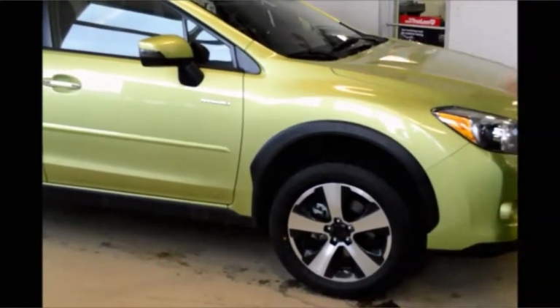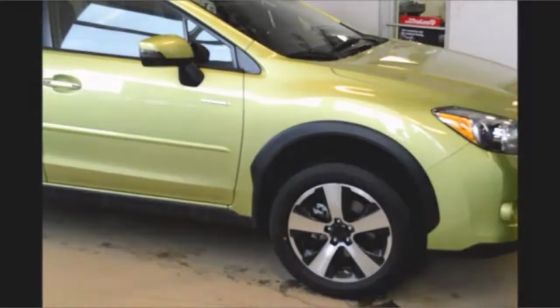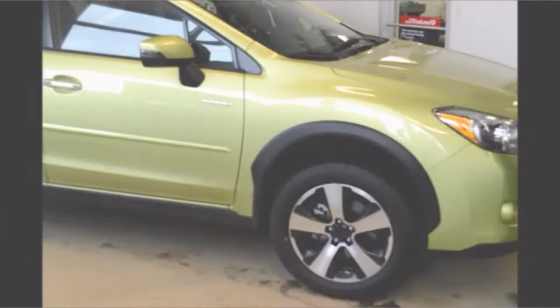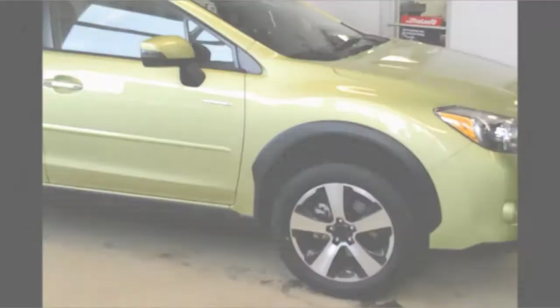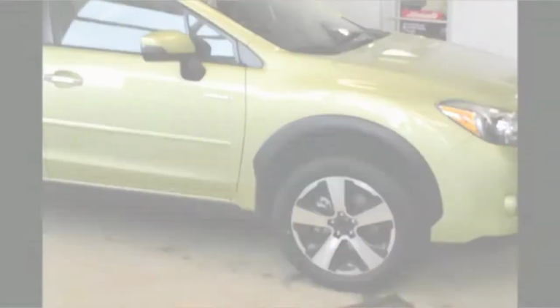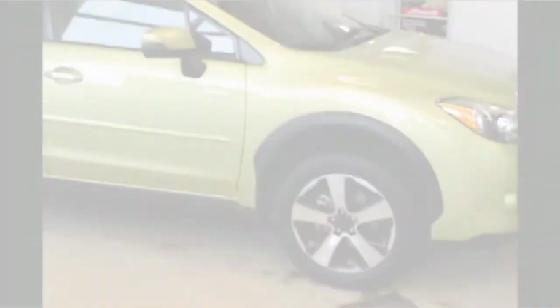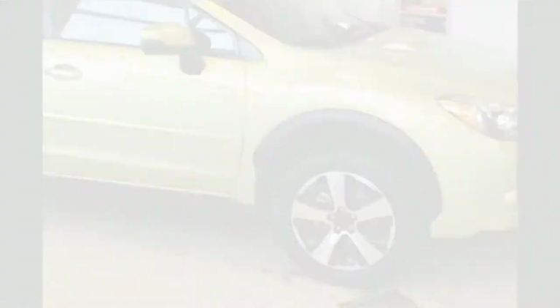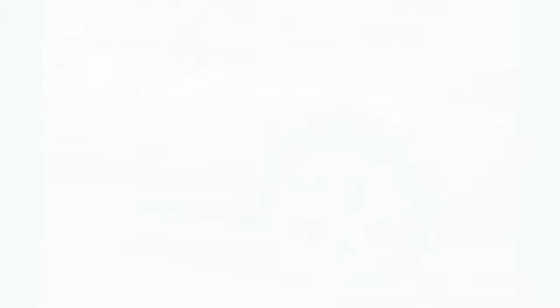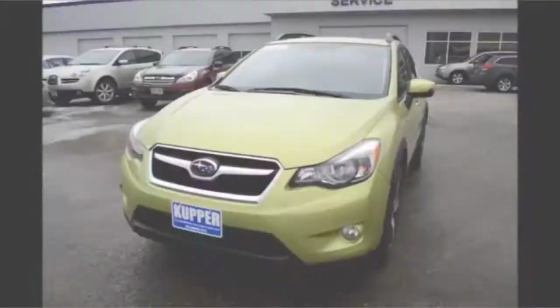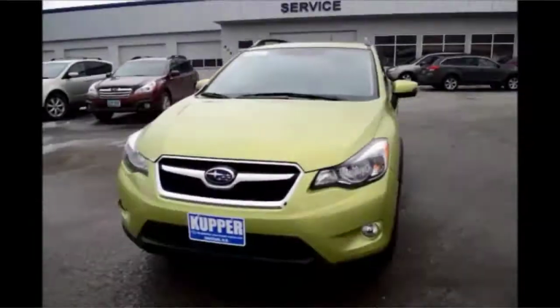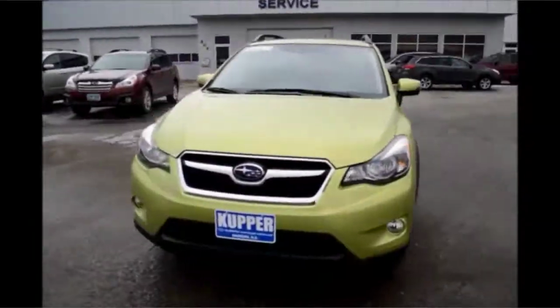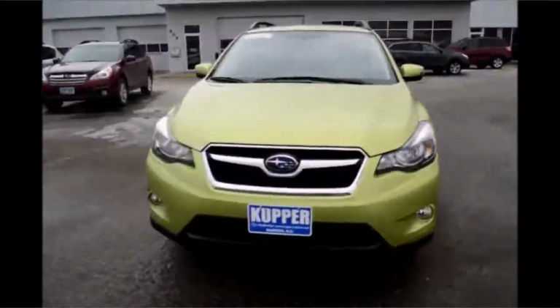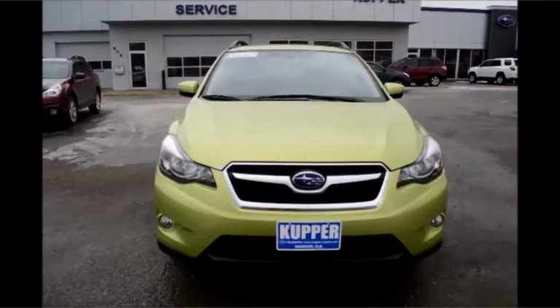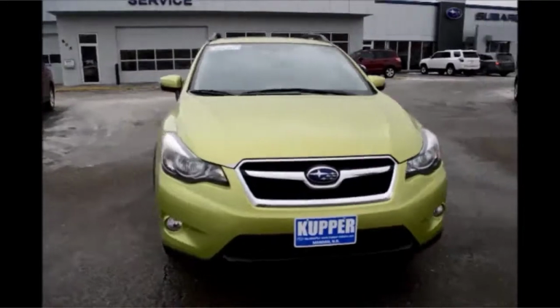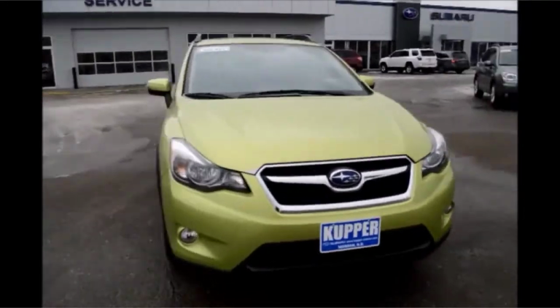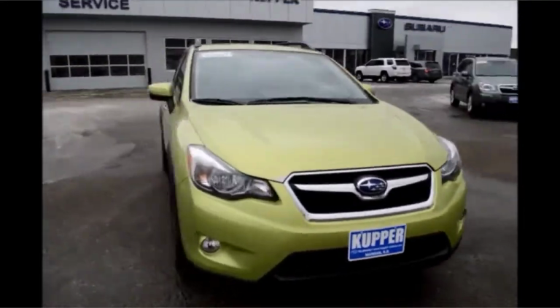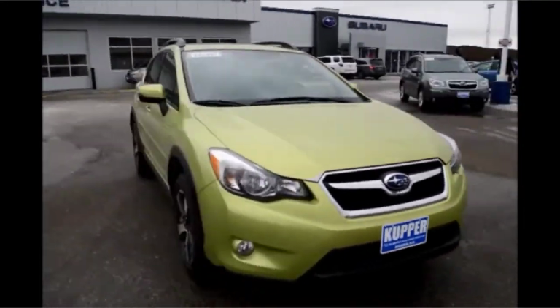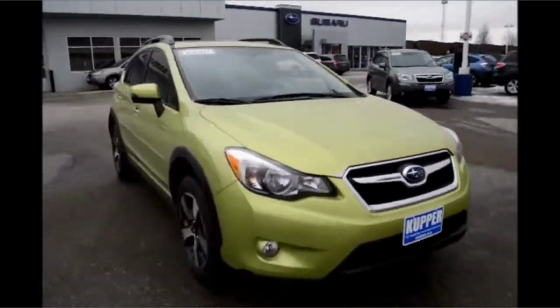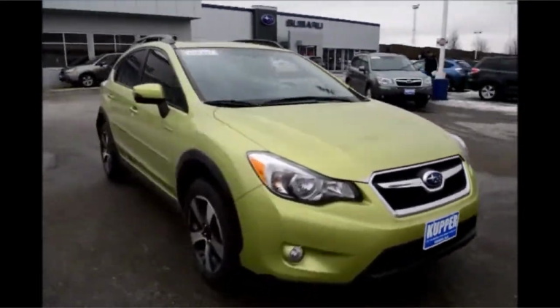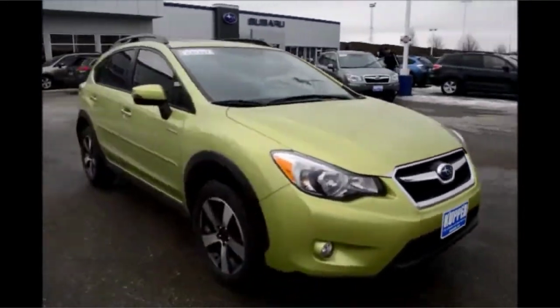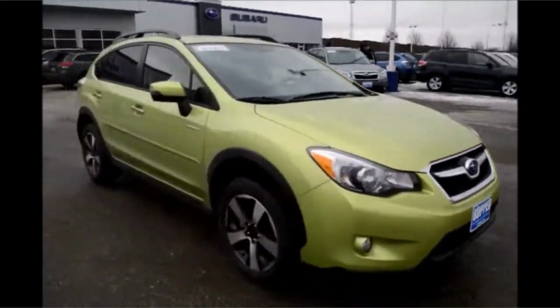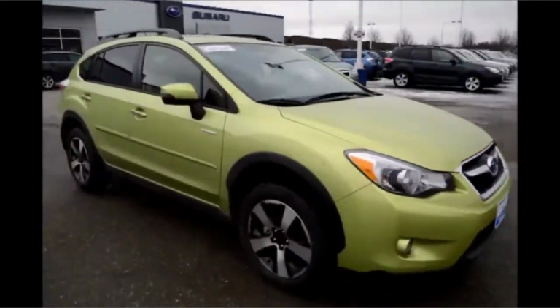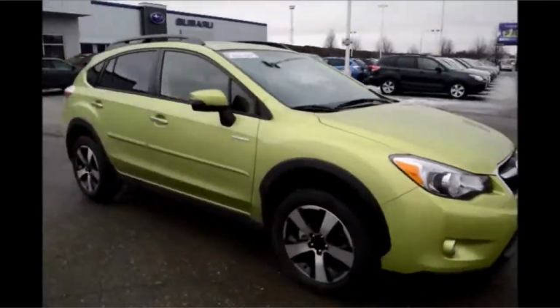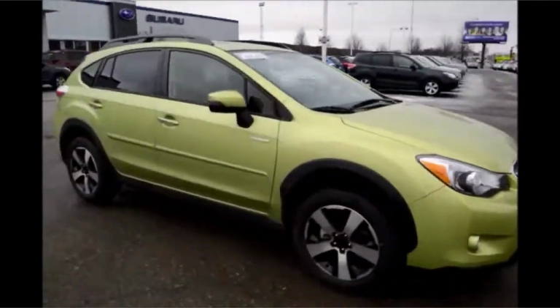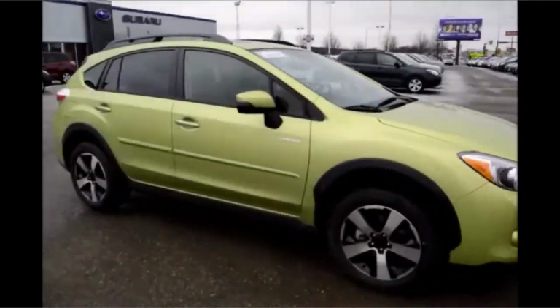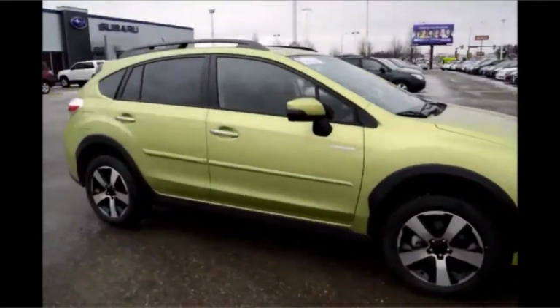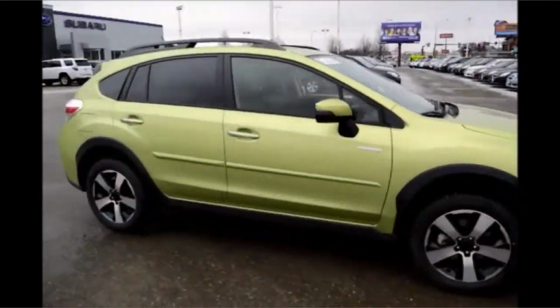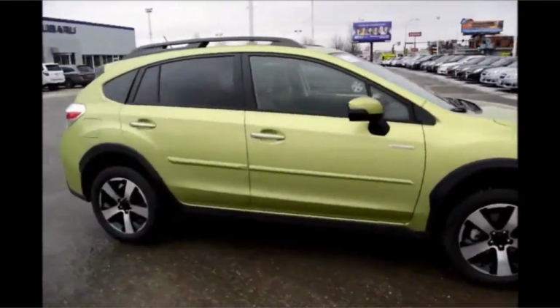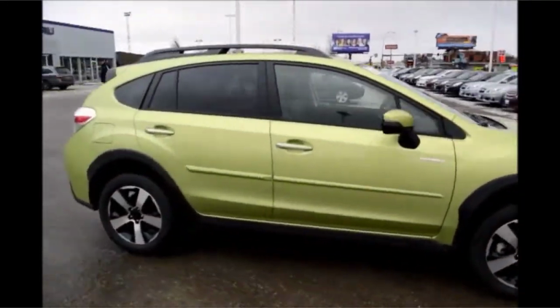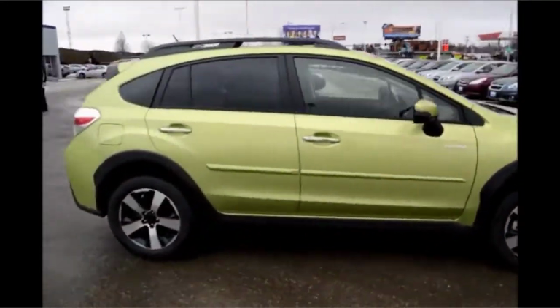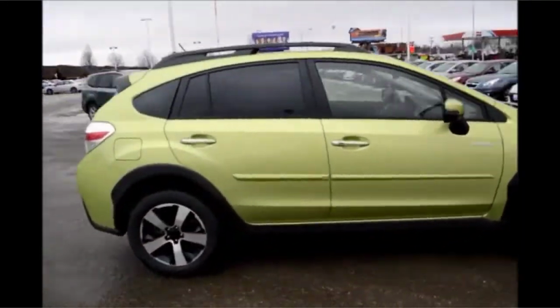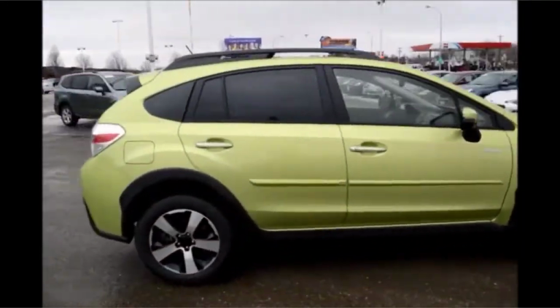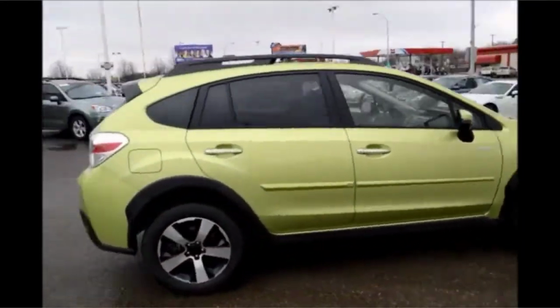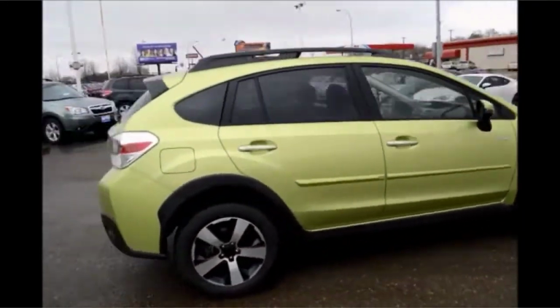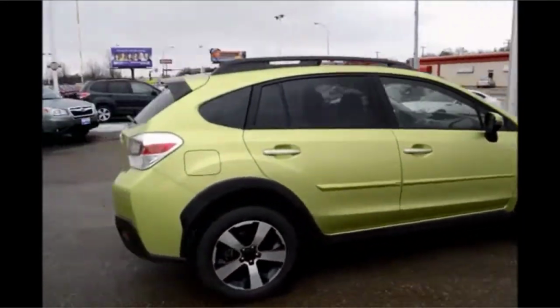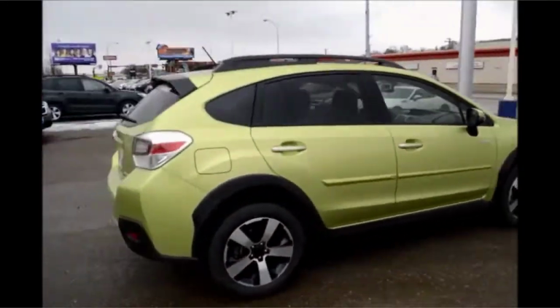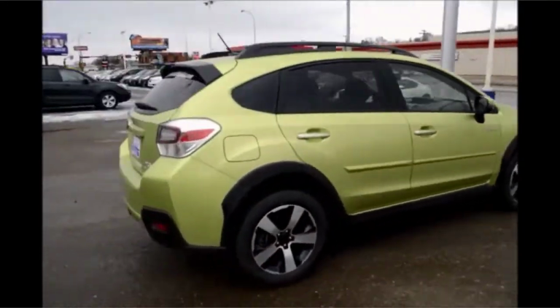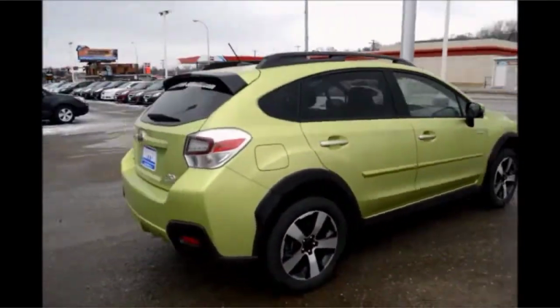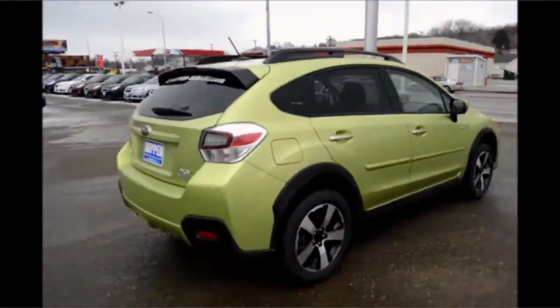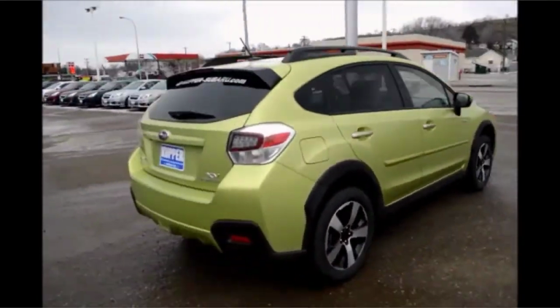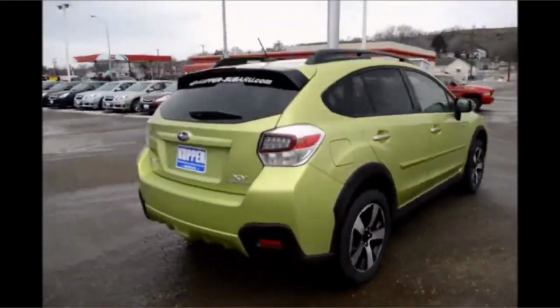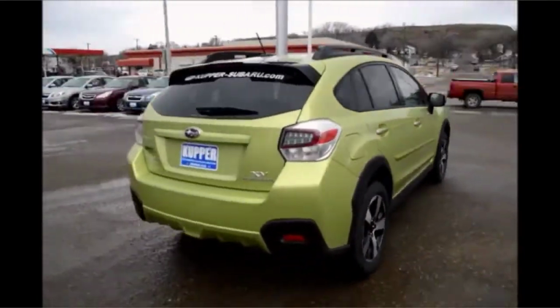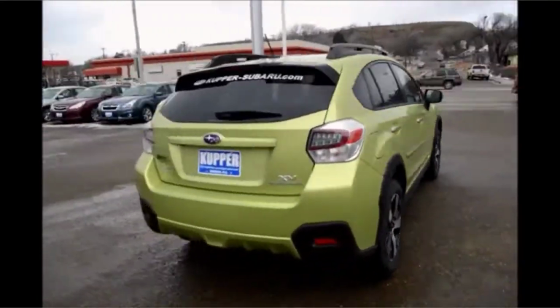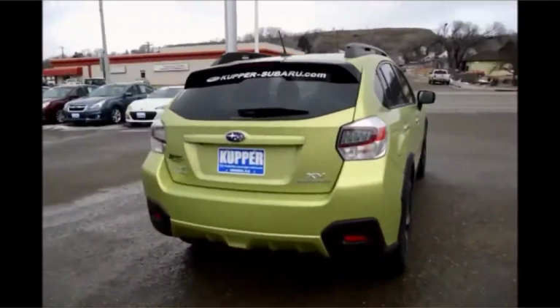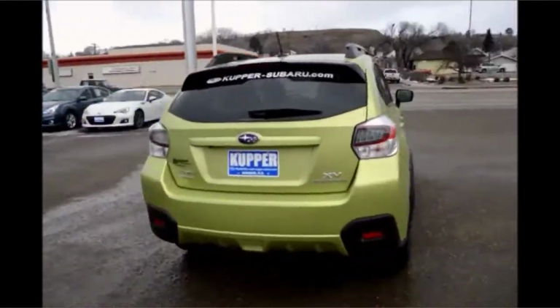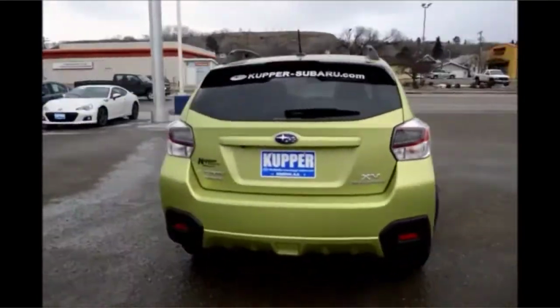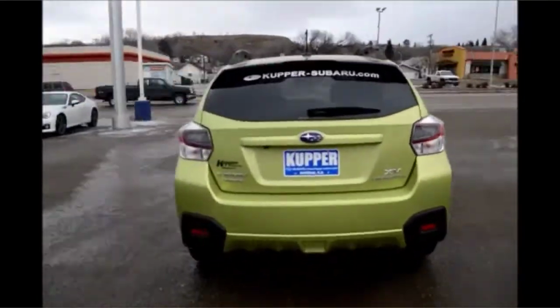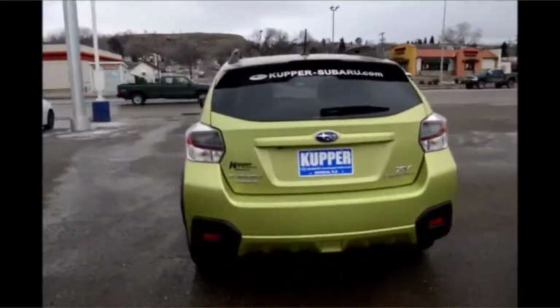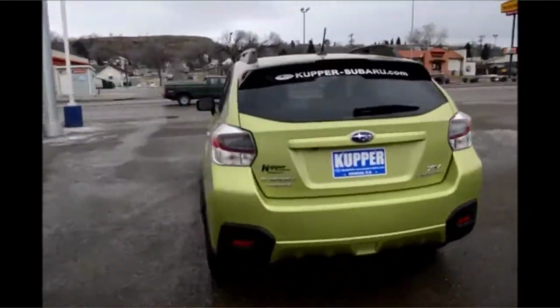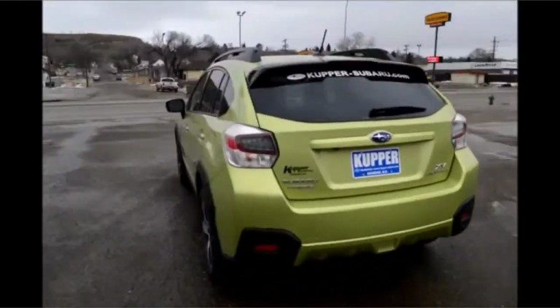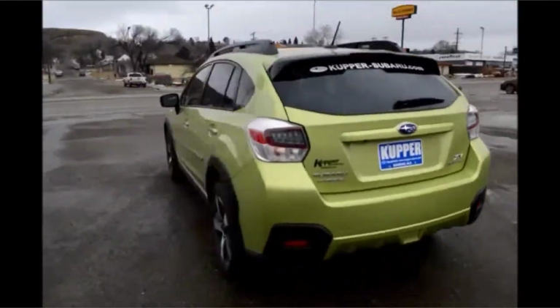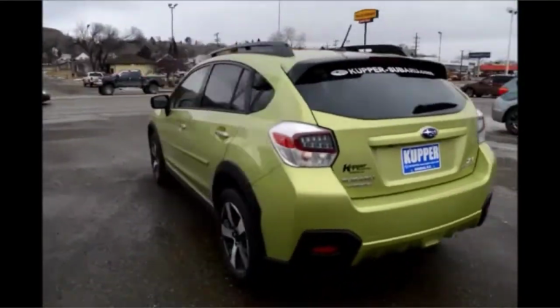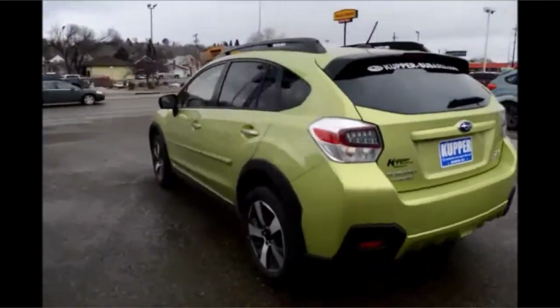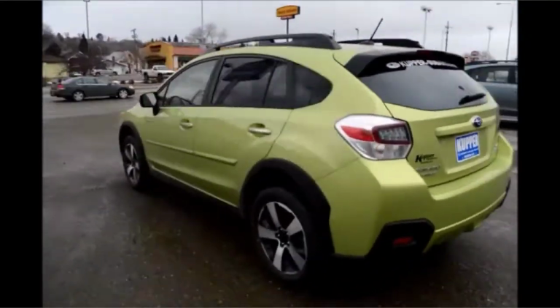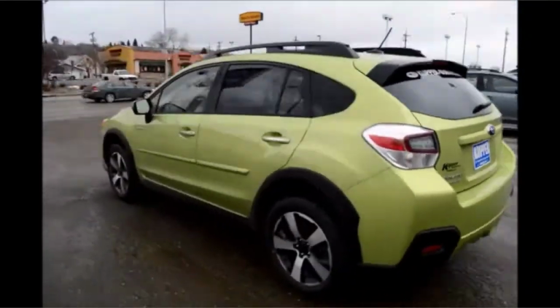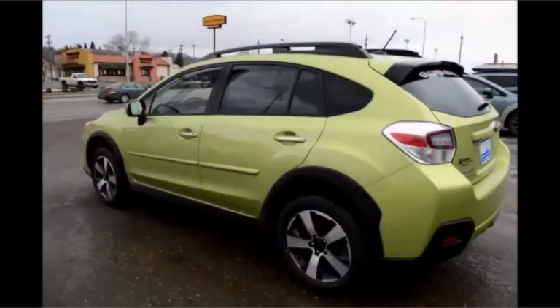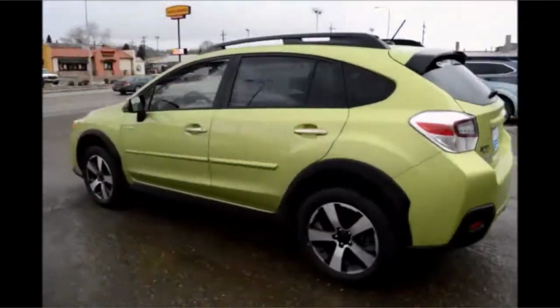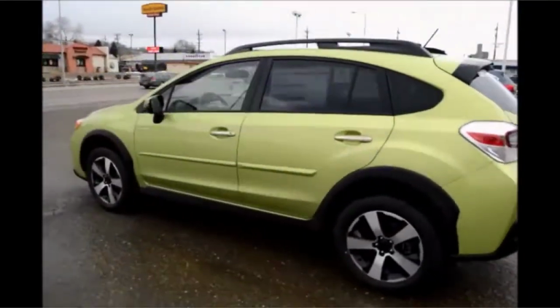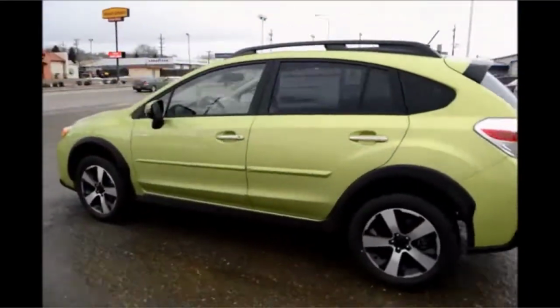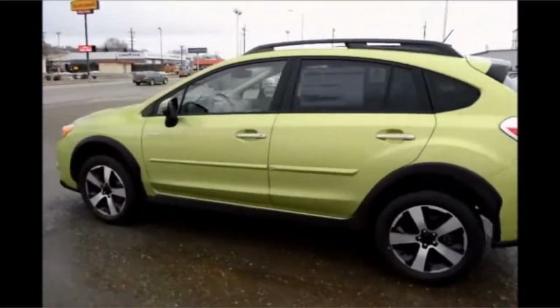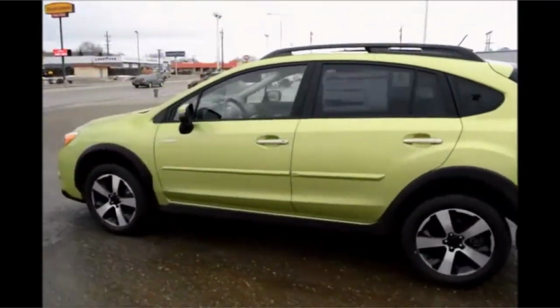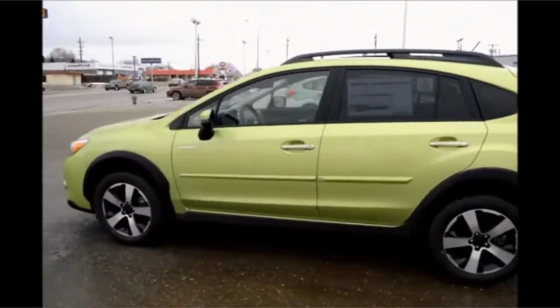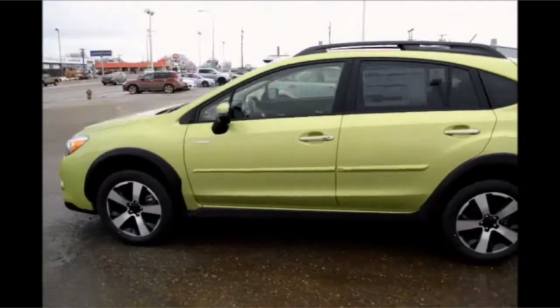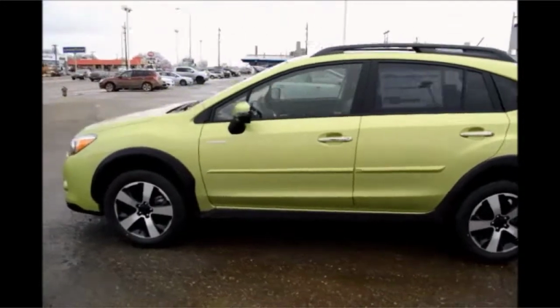Featuring an average of 31 miles per gallon with increased power you could feel, the 2015 Subaru Crosstrek is their best version yet.